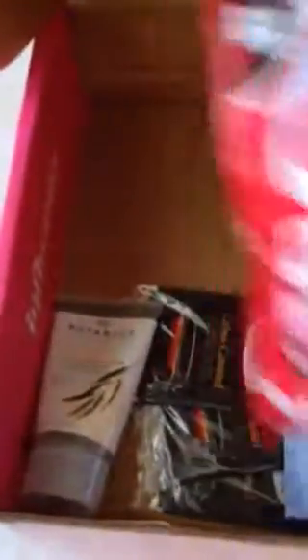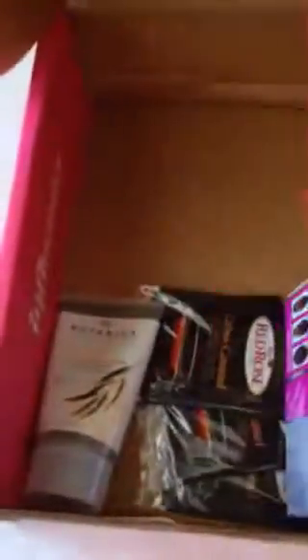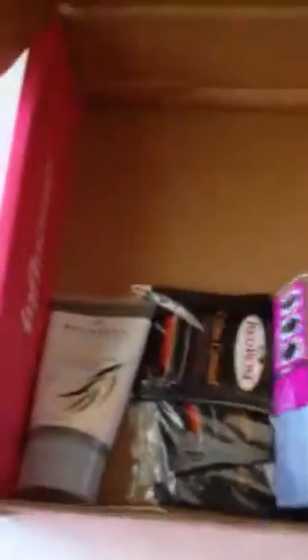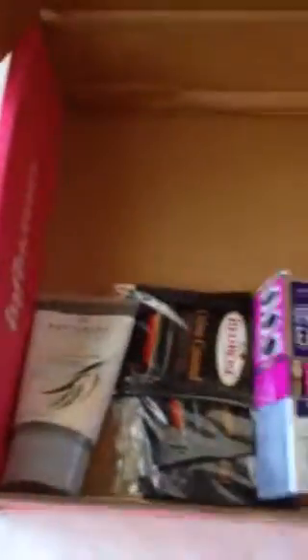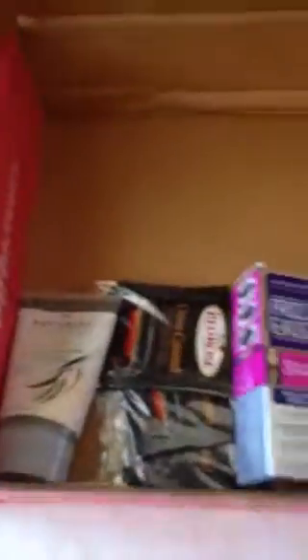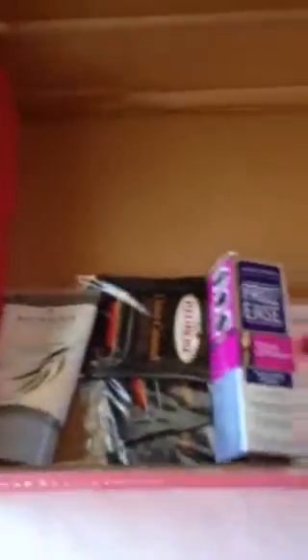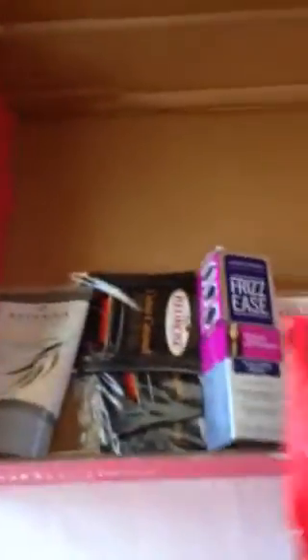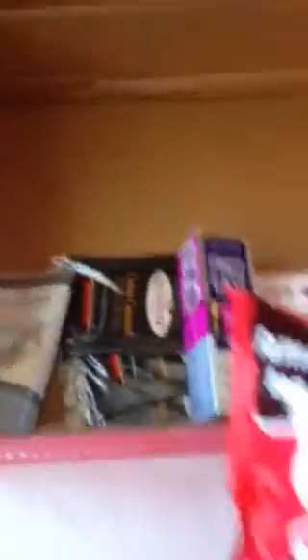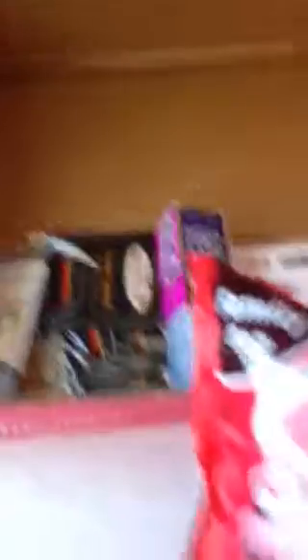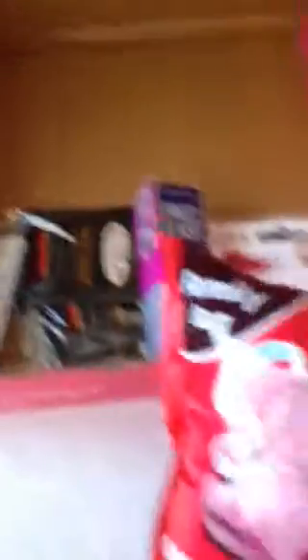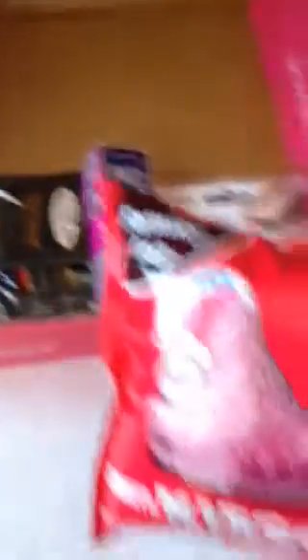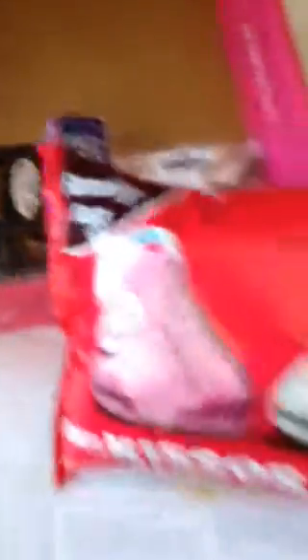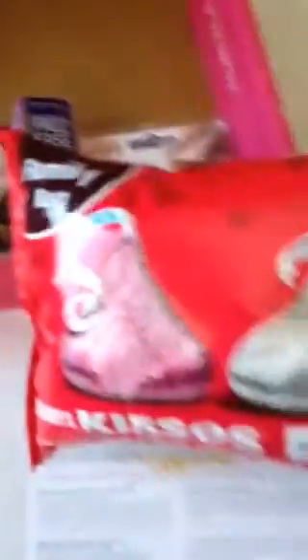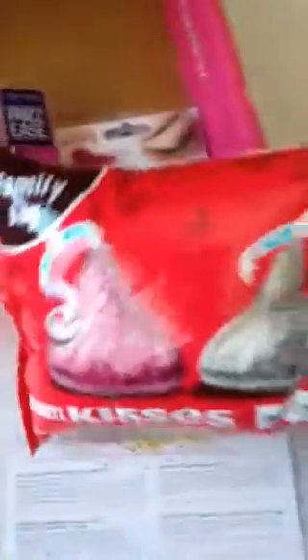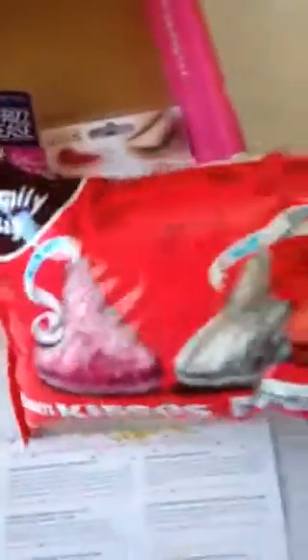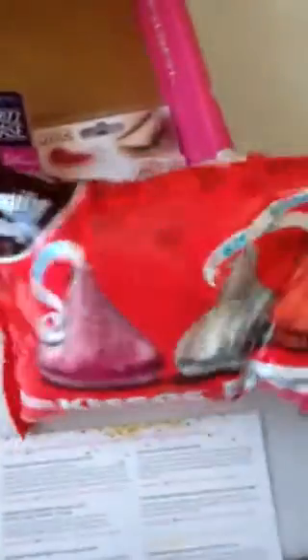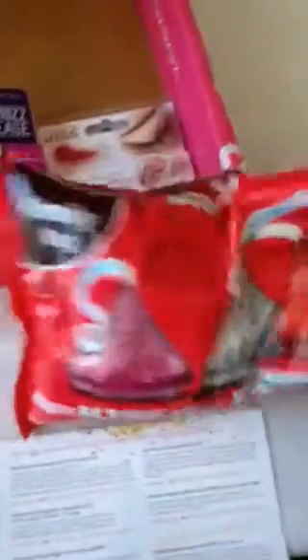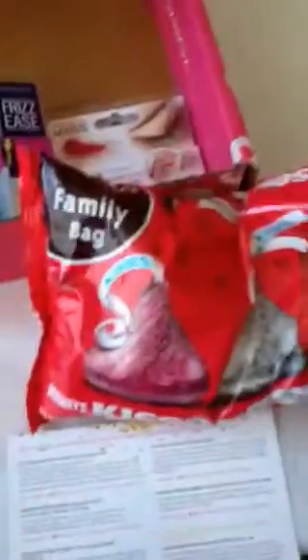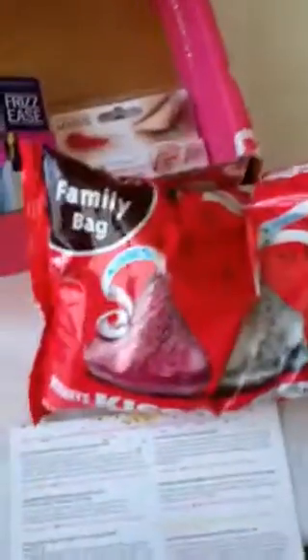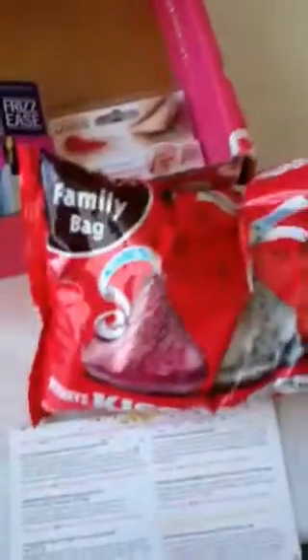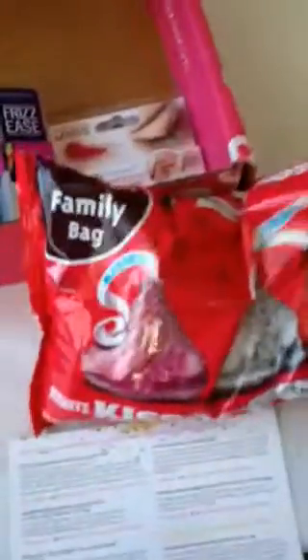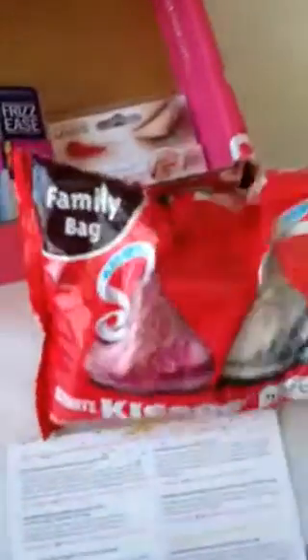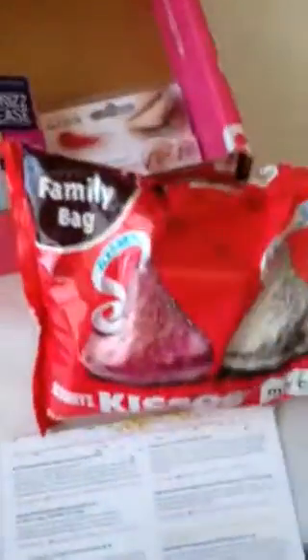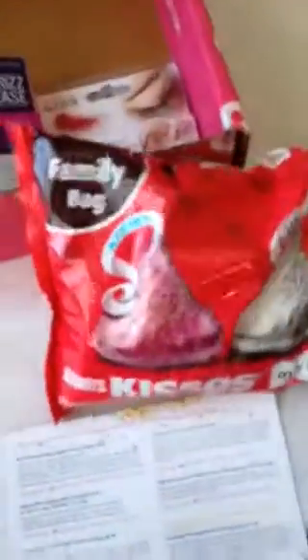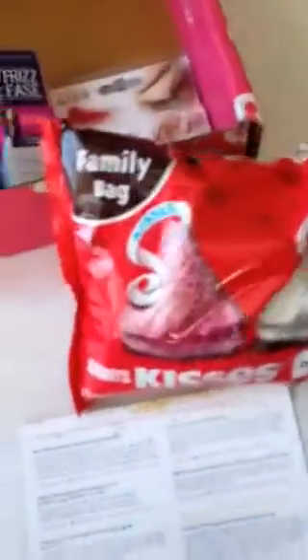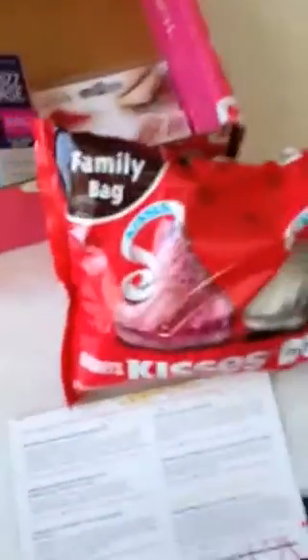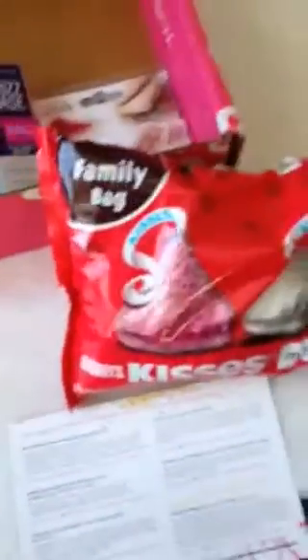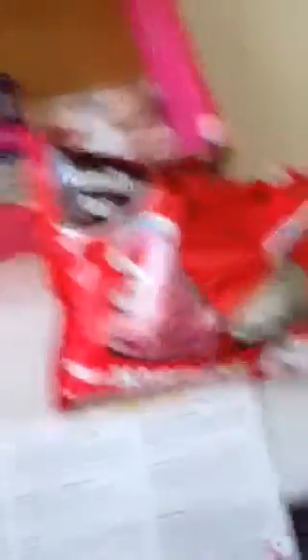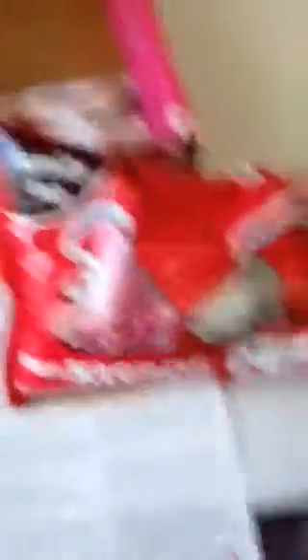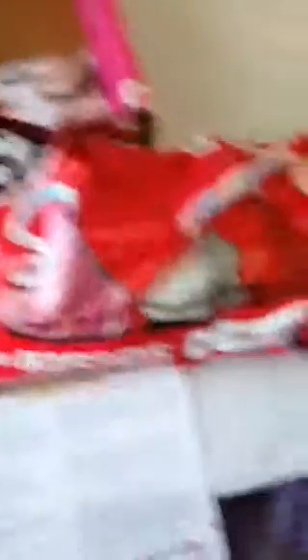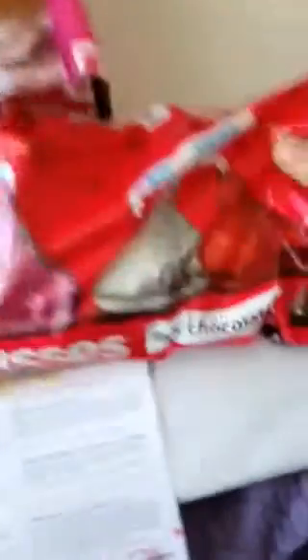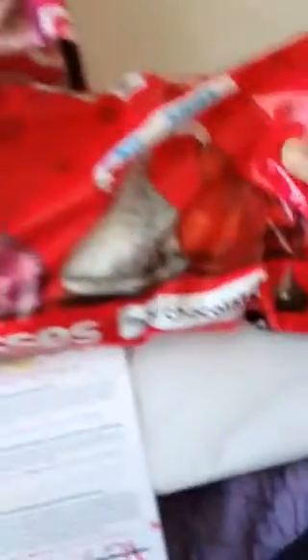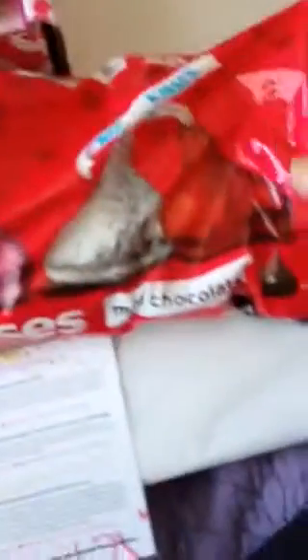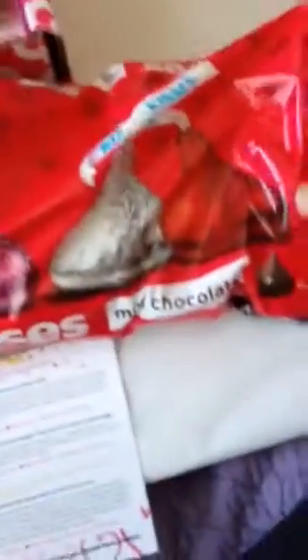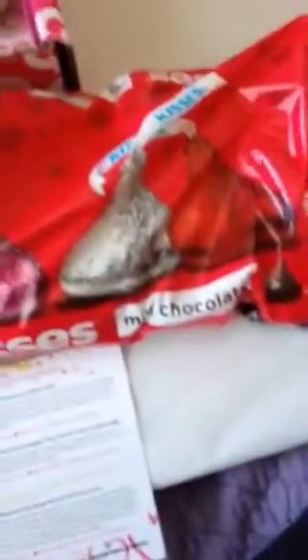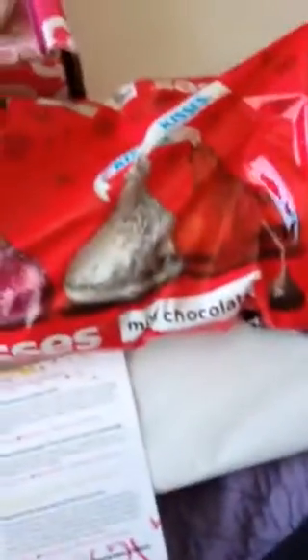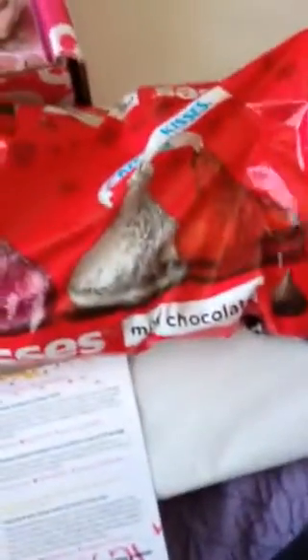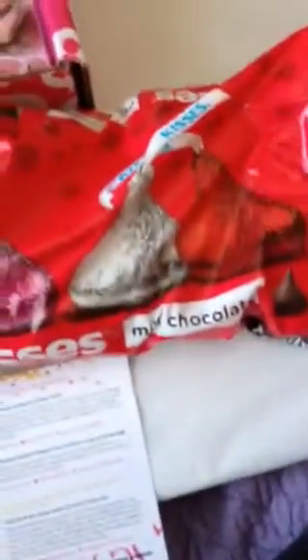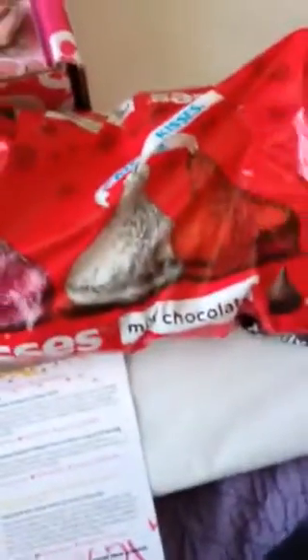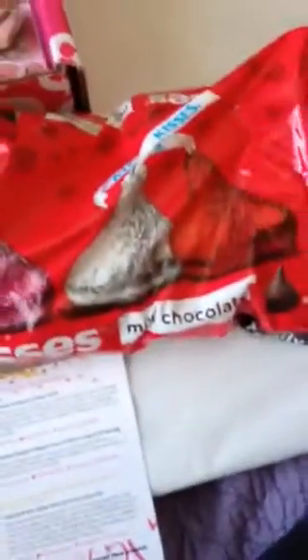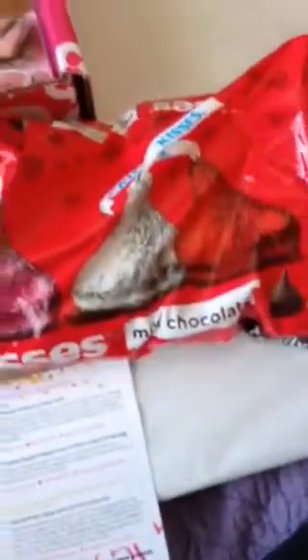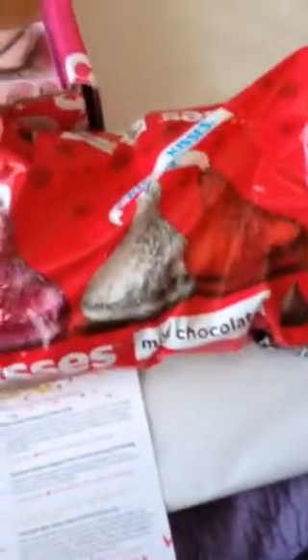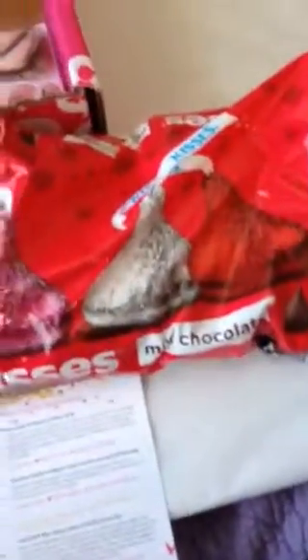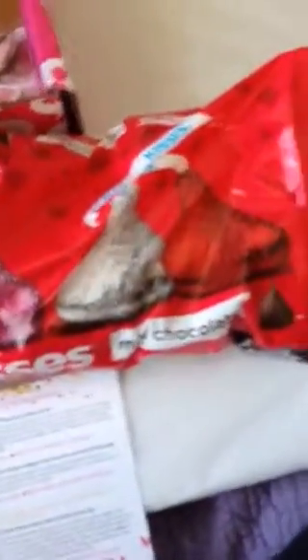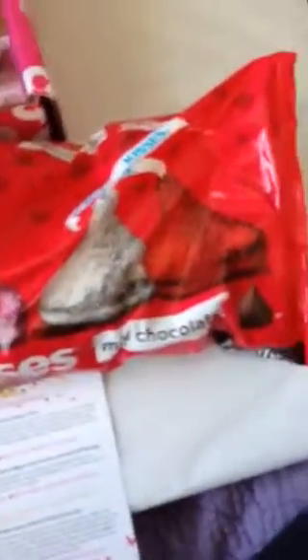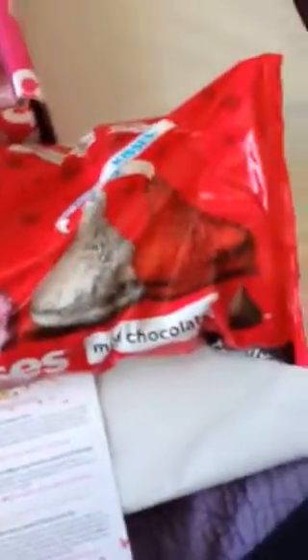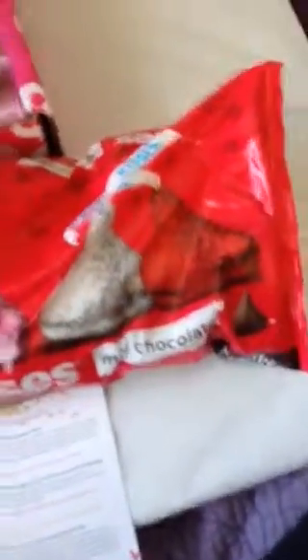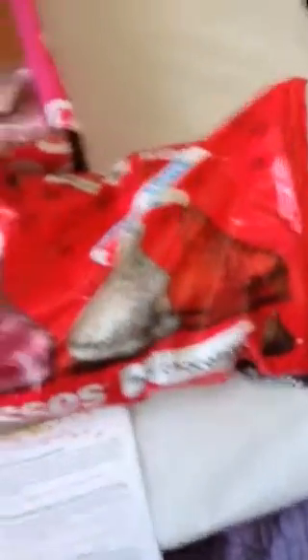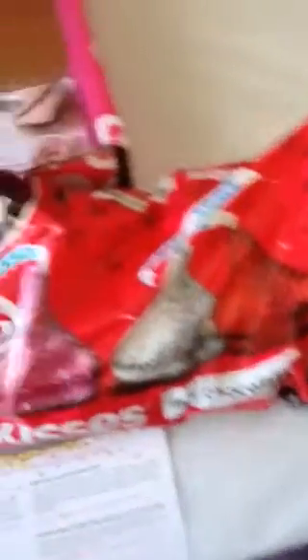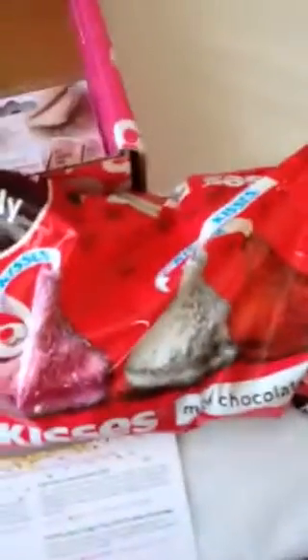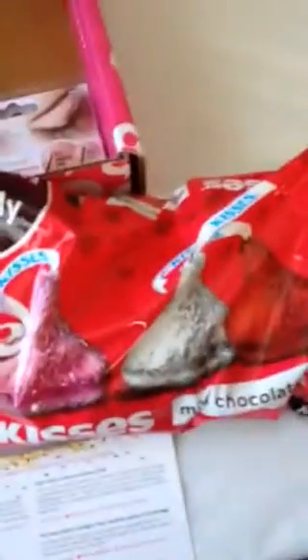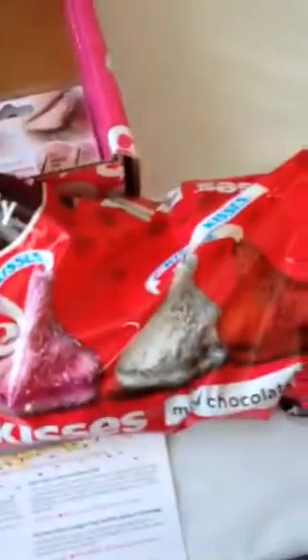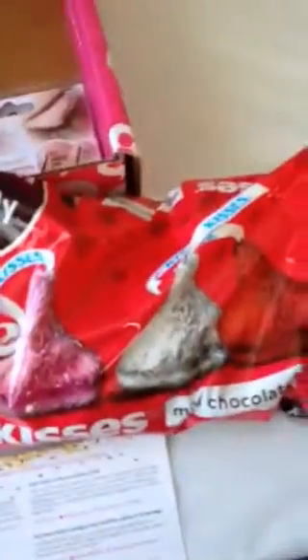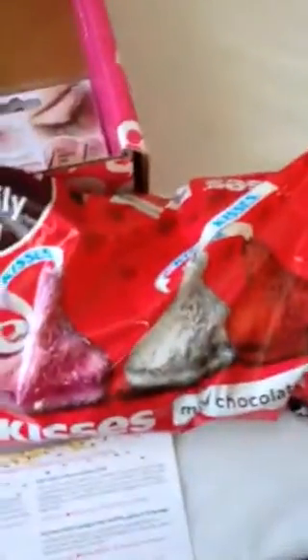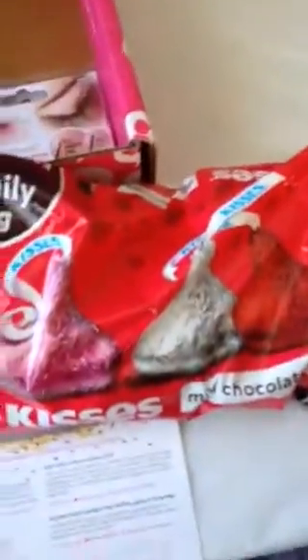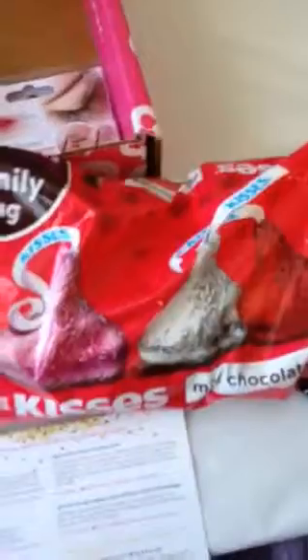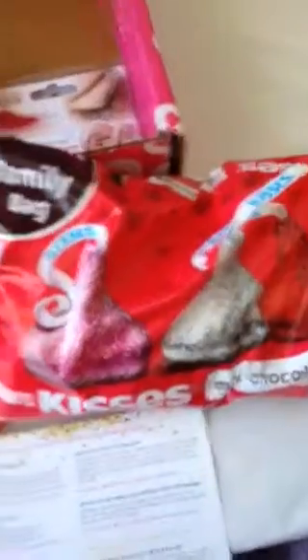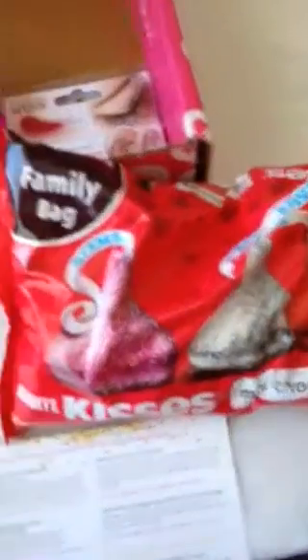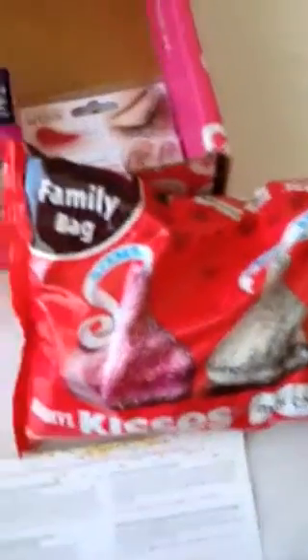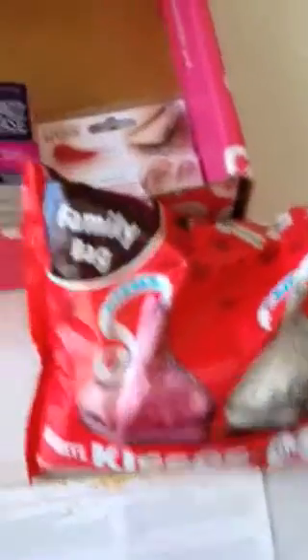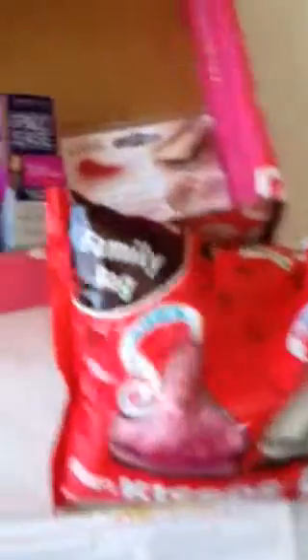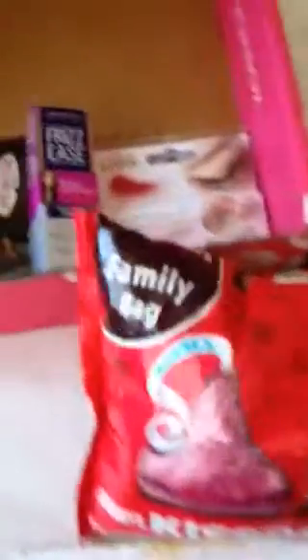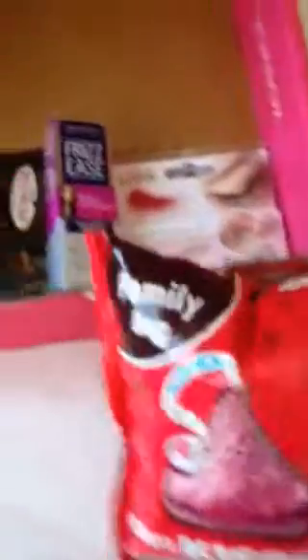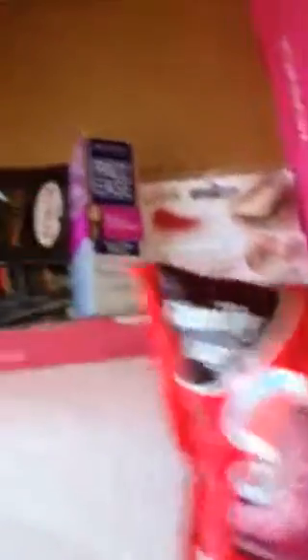There are Hershey Kisses. They're milk chocolate. I love Hershey Kisses.